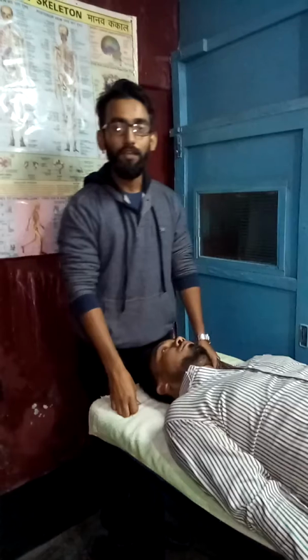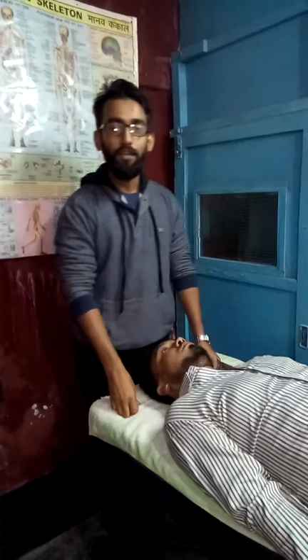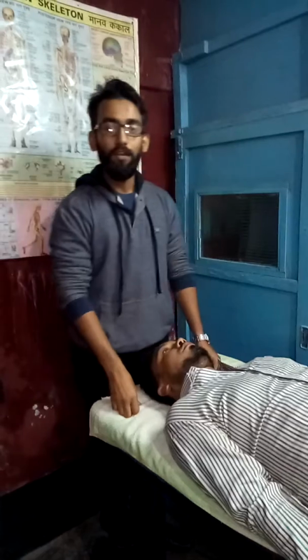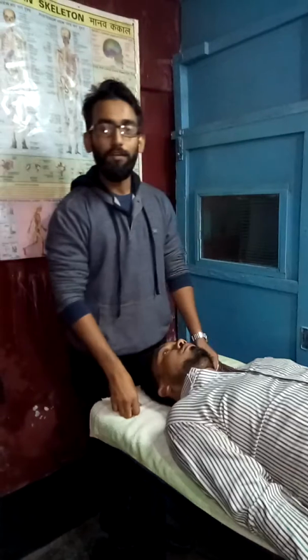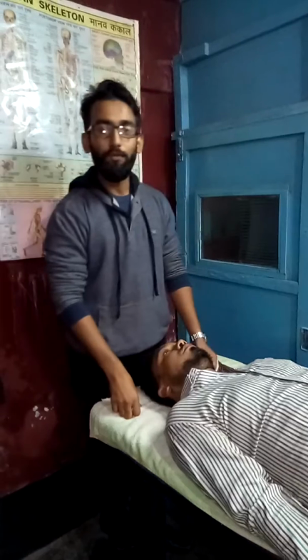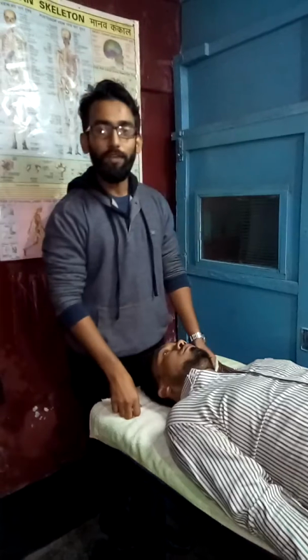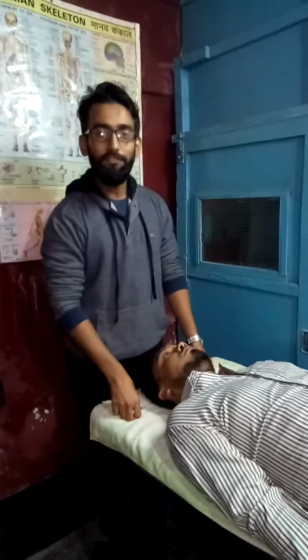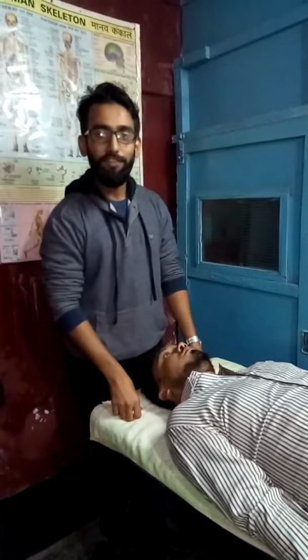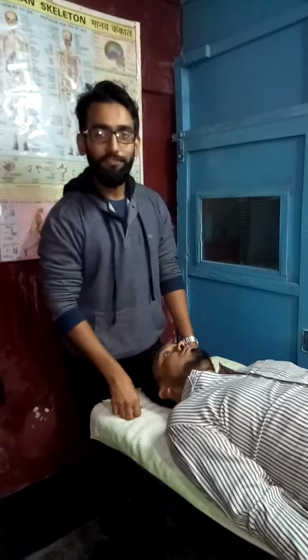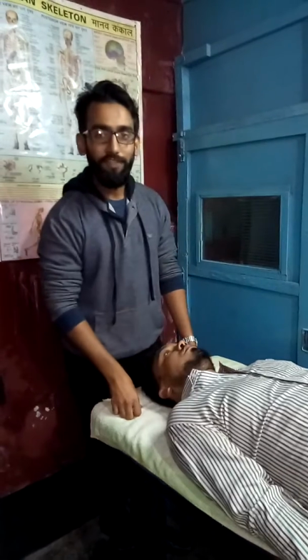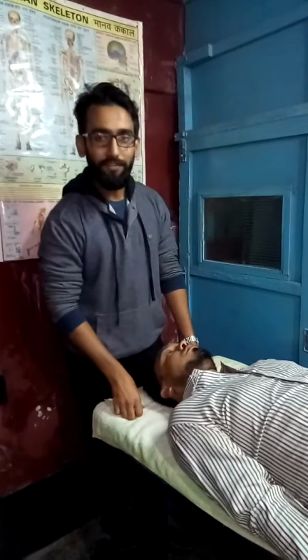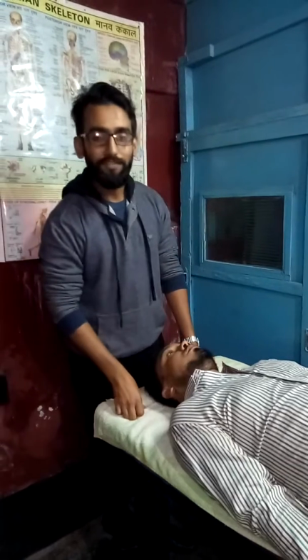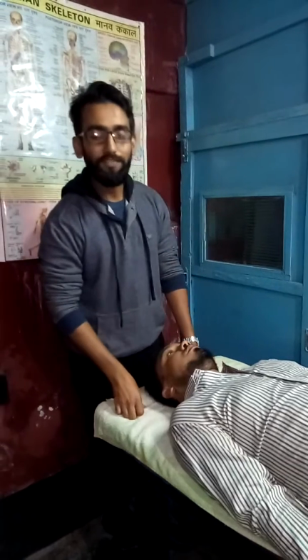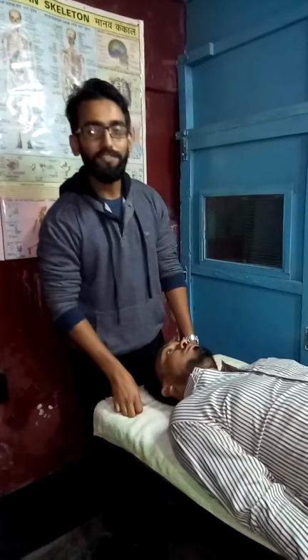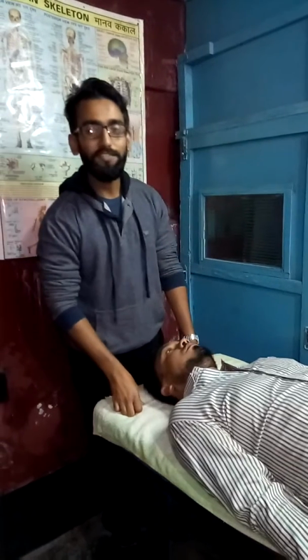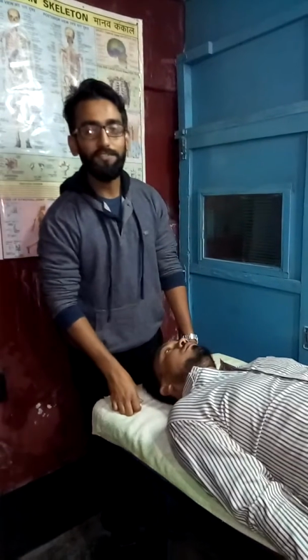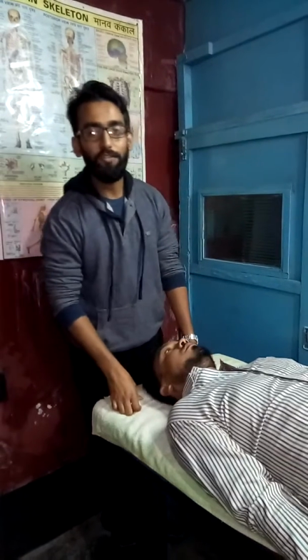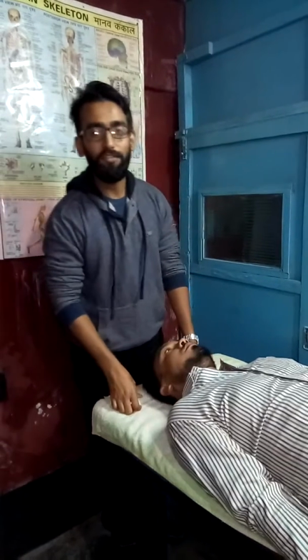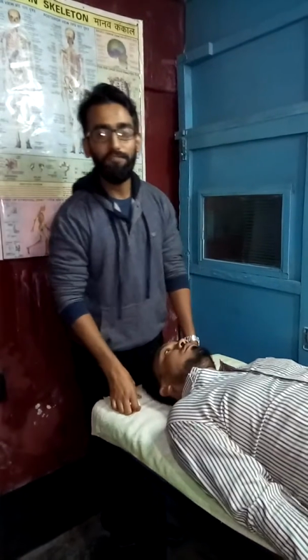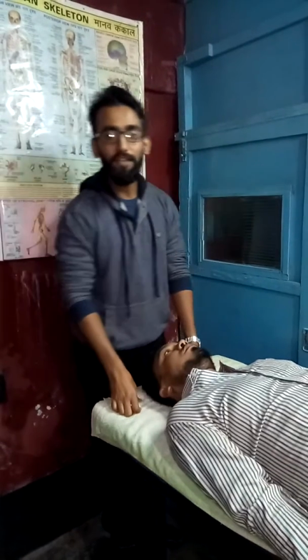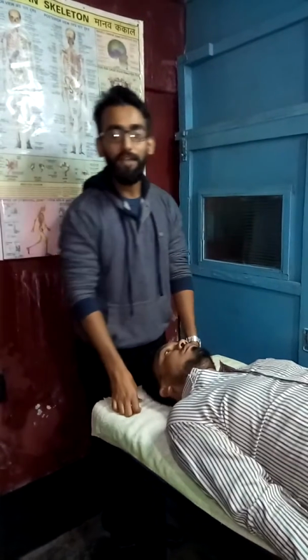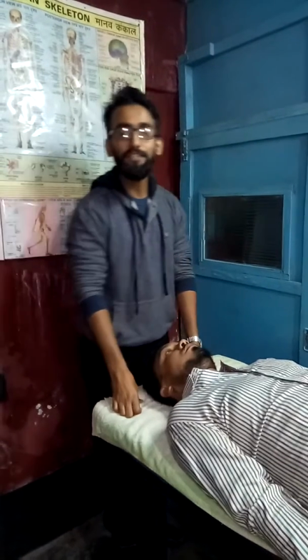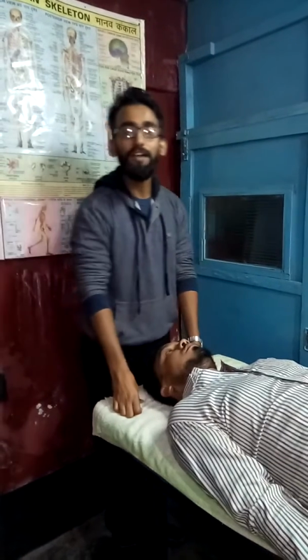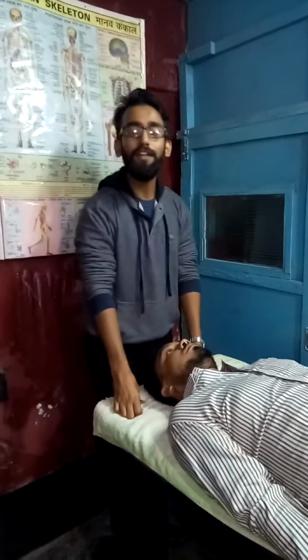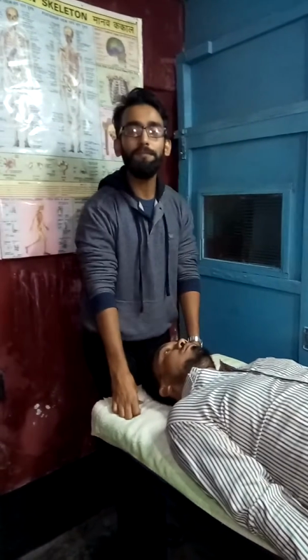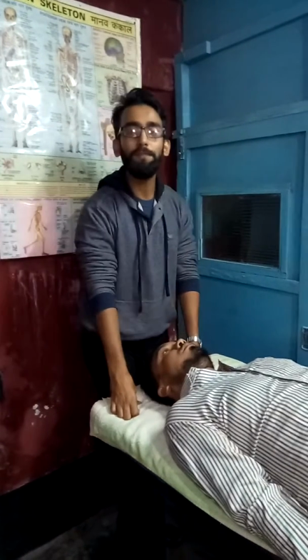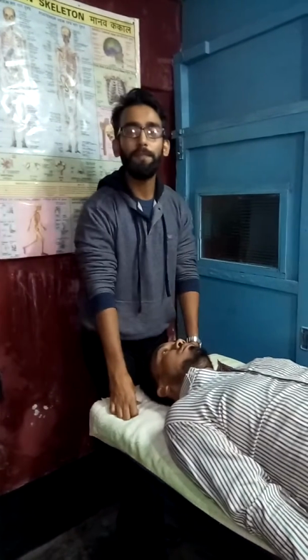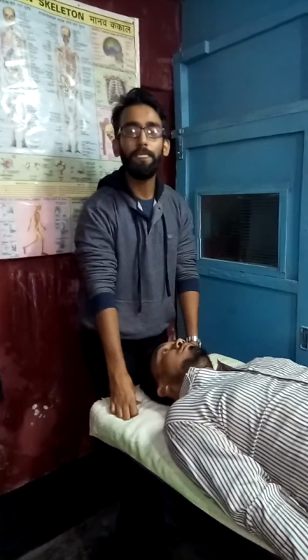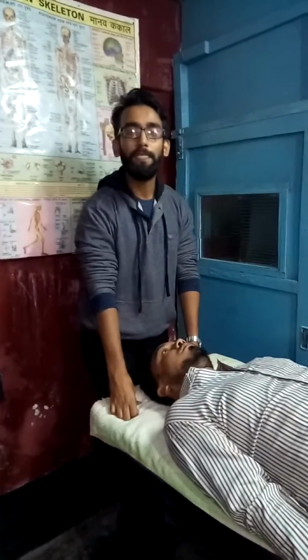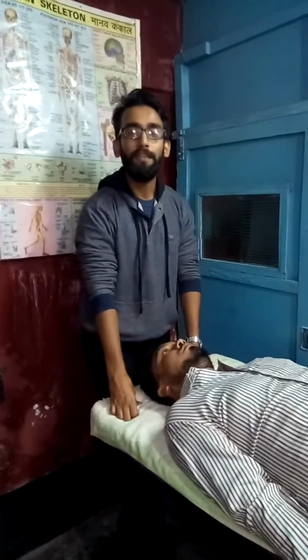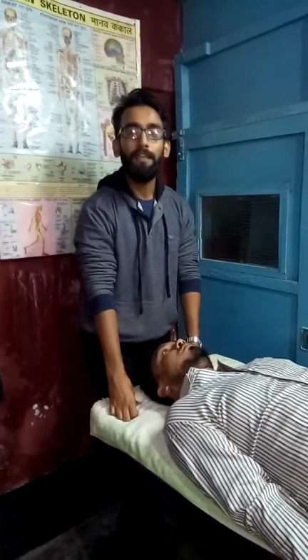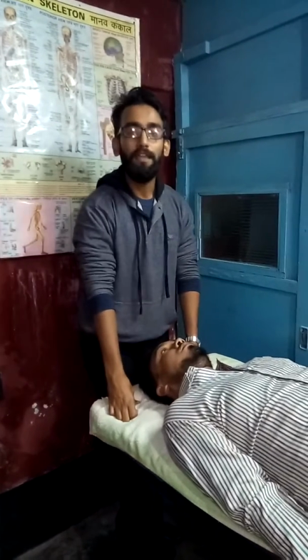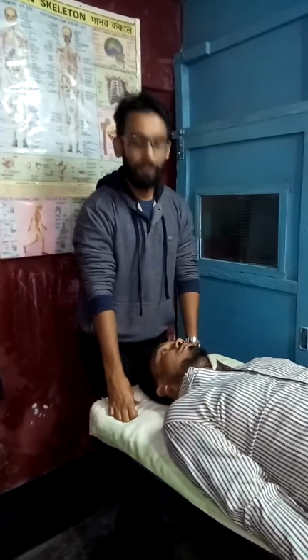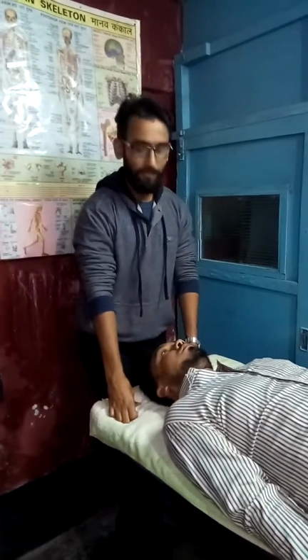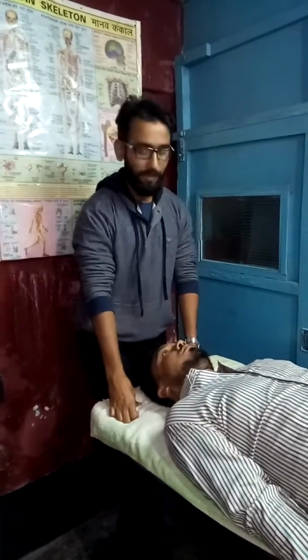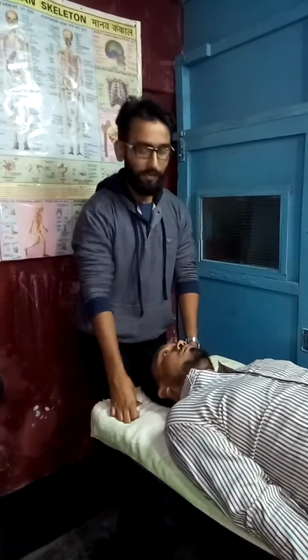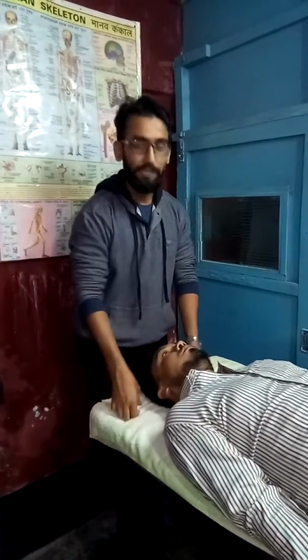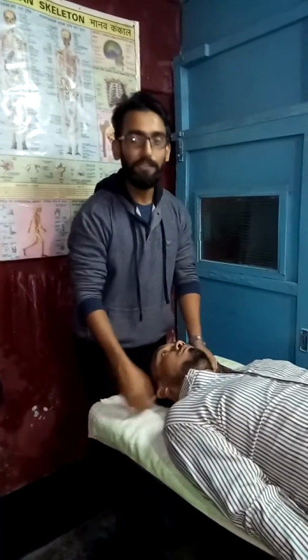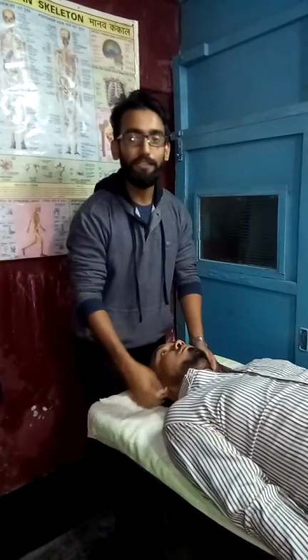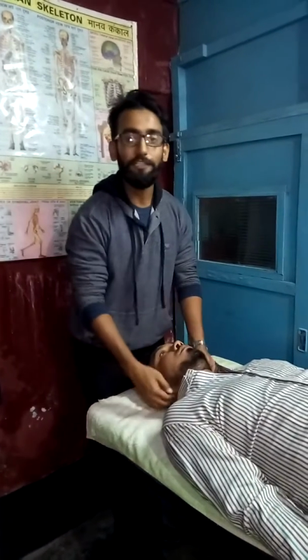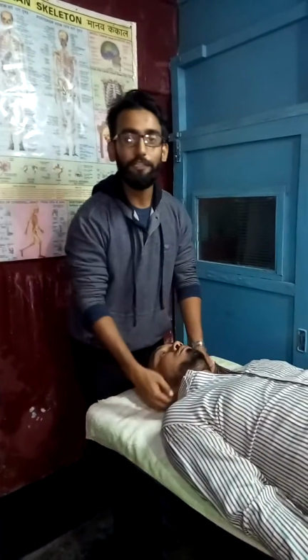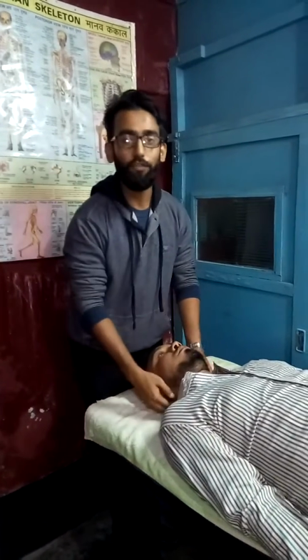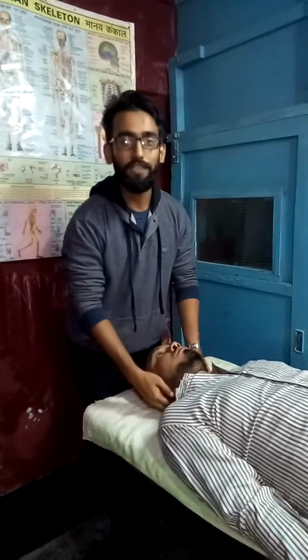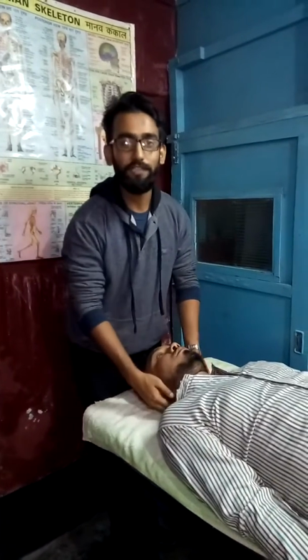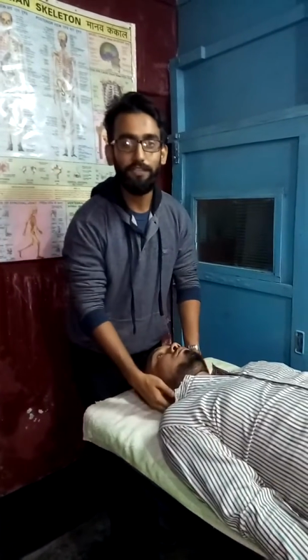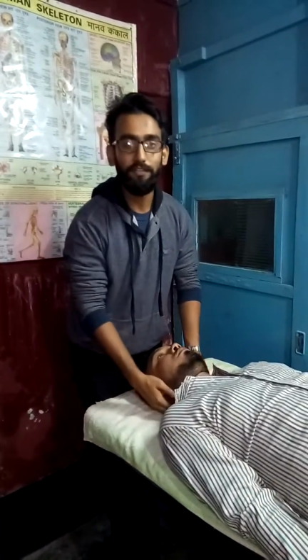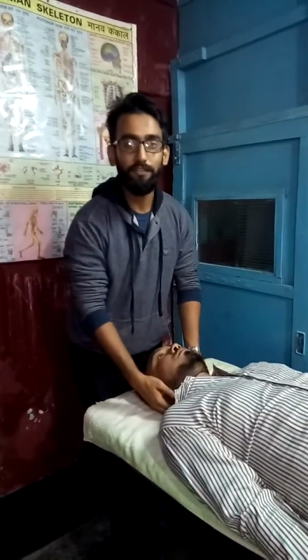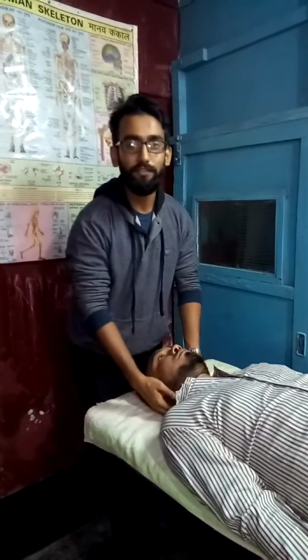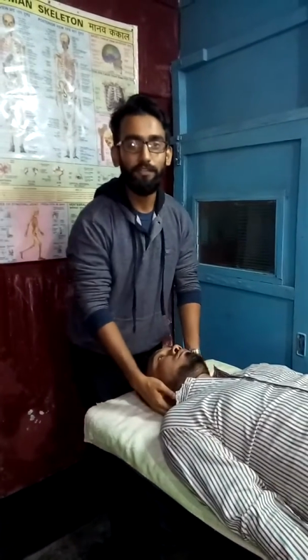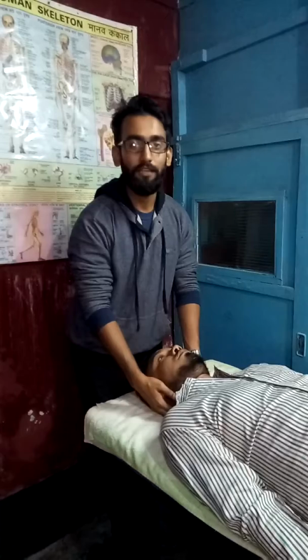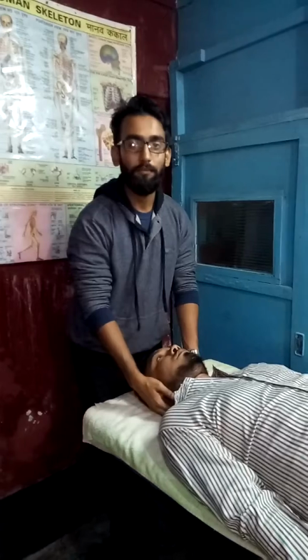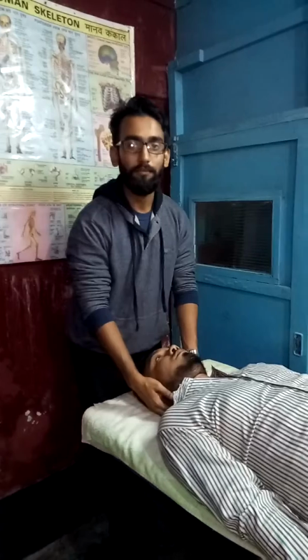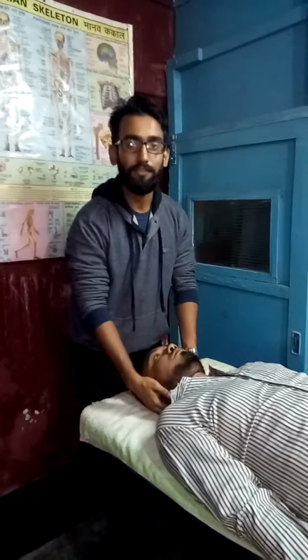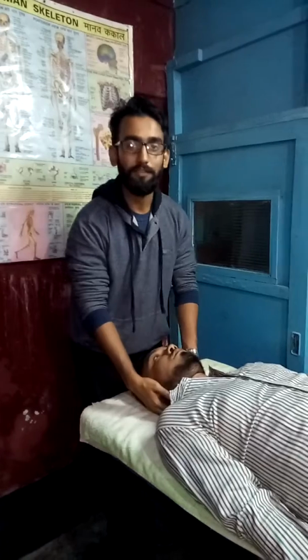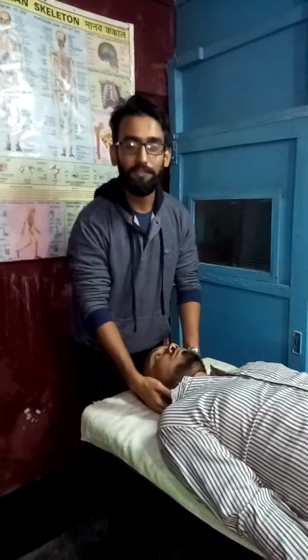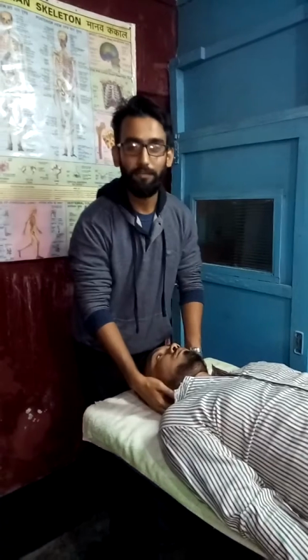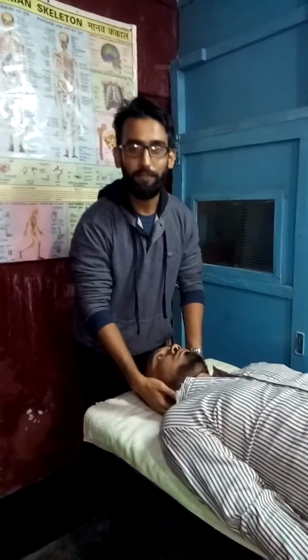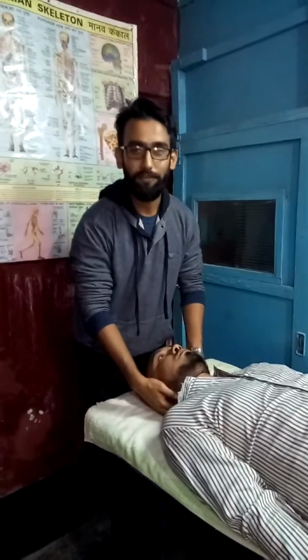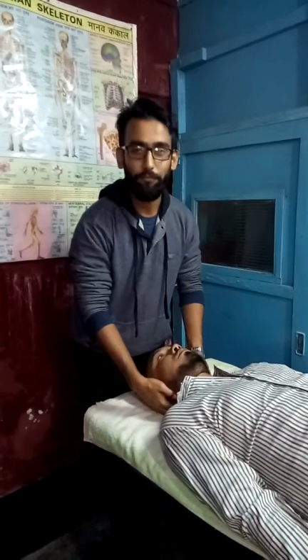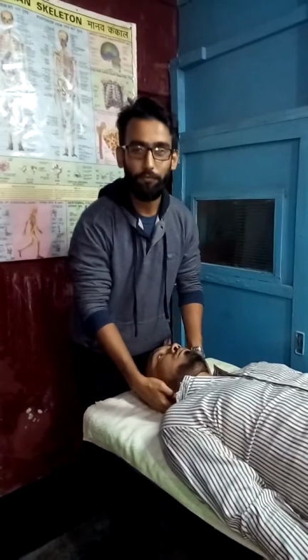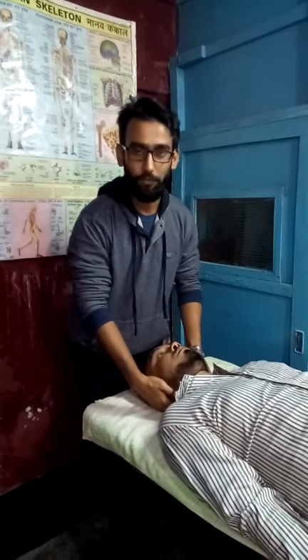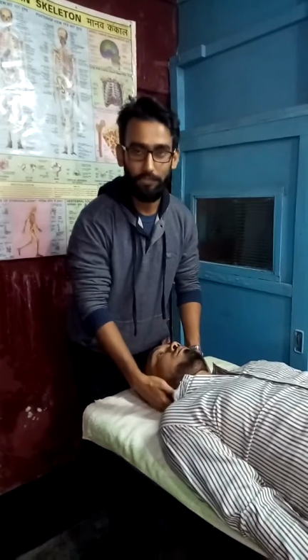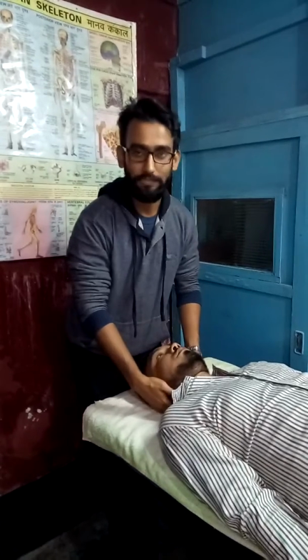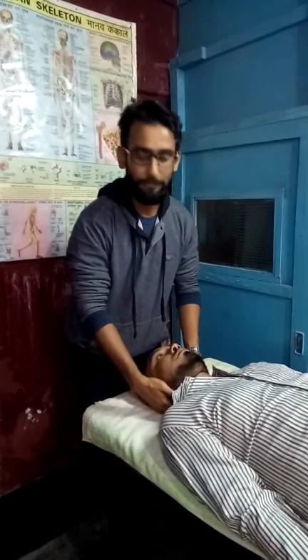Good evening friends, this is Dr. Fayaz Khan in my clinic The Cure Center, Sadar Bazar, Barakpur, Kolkata.